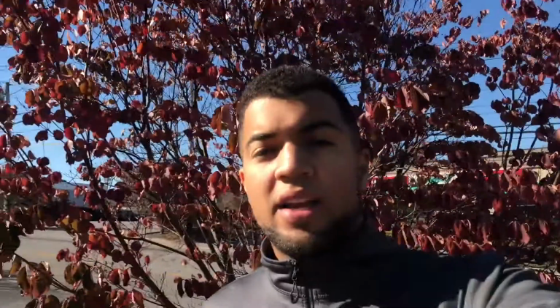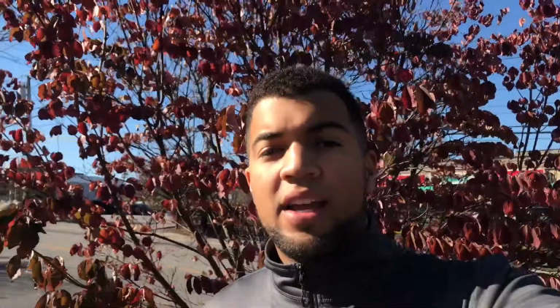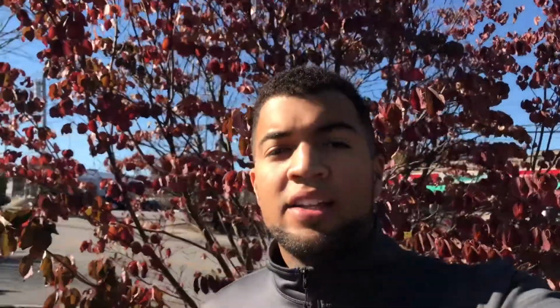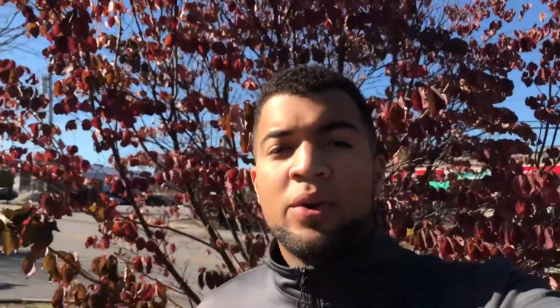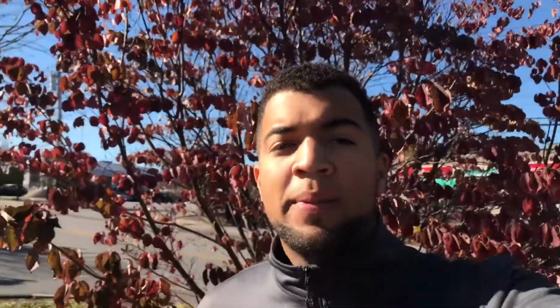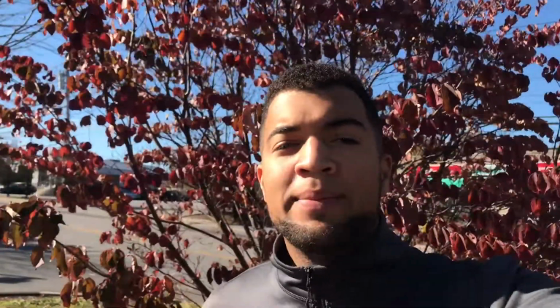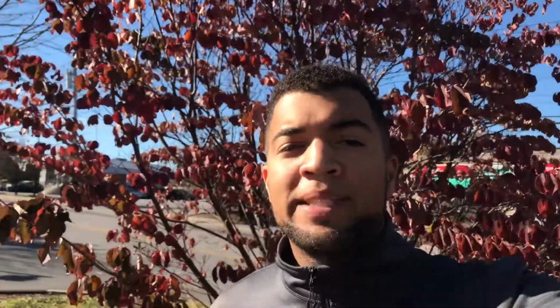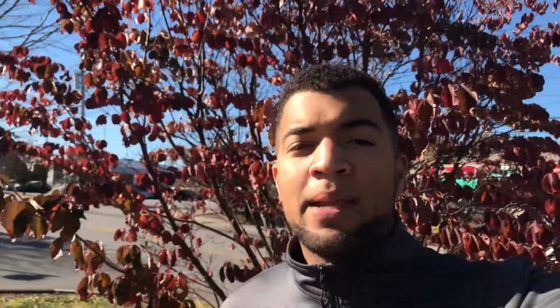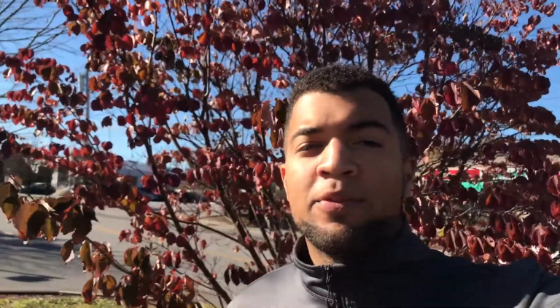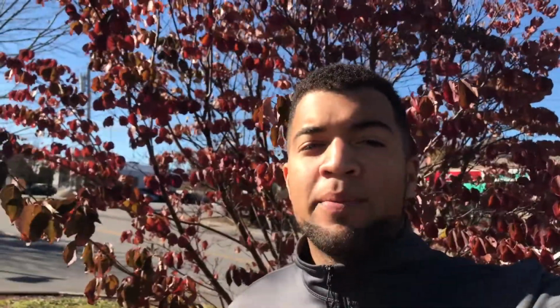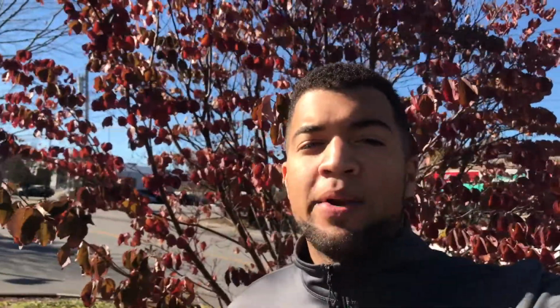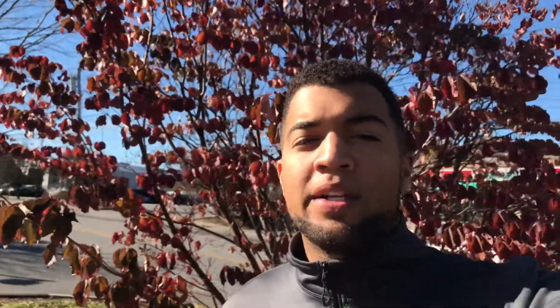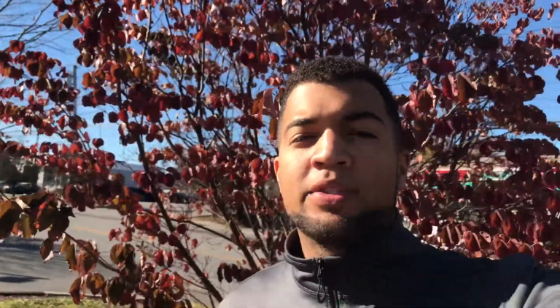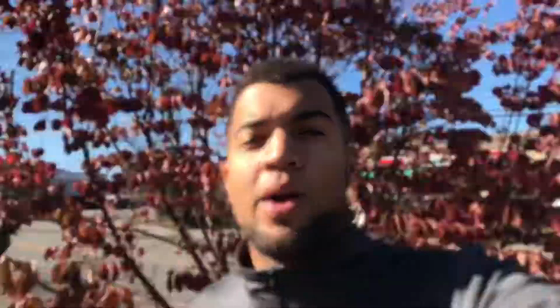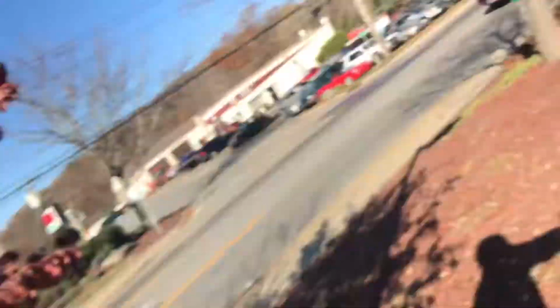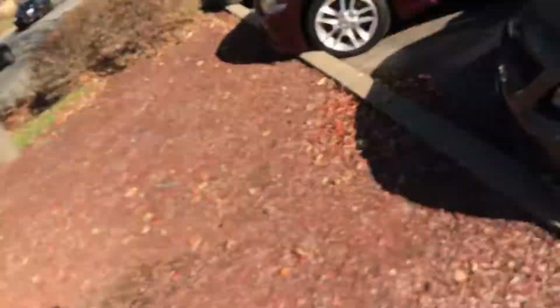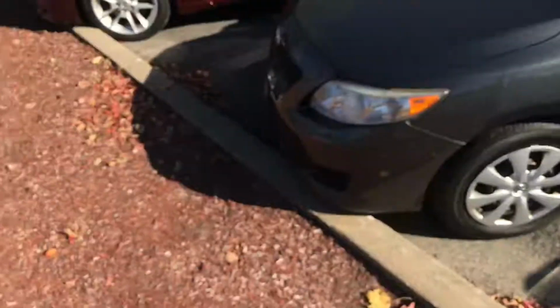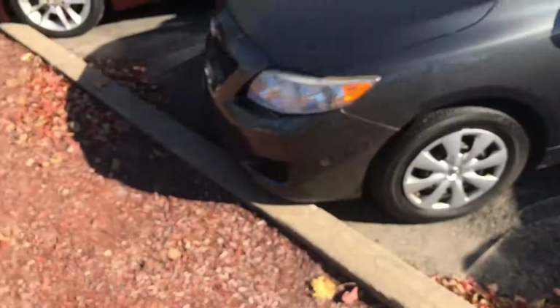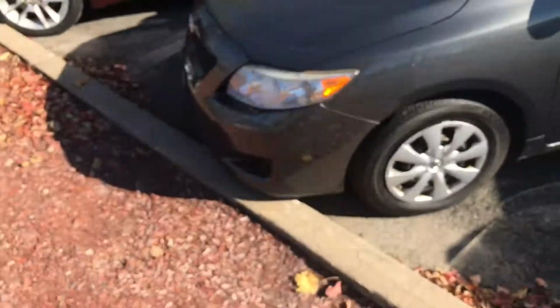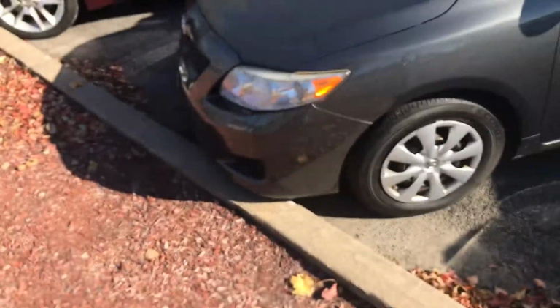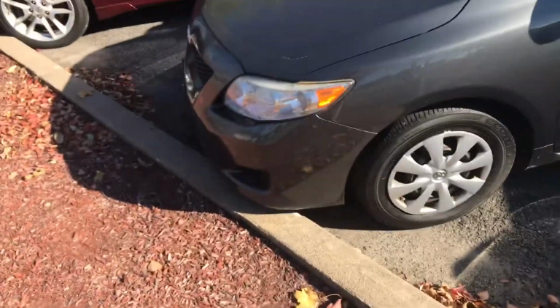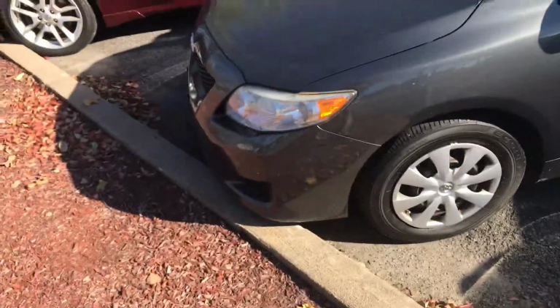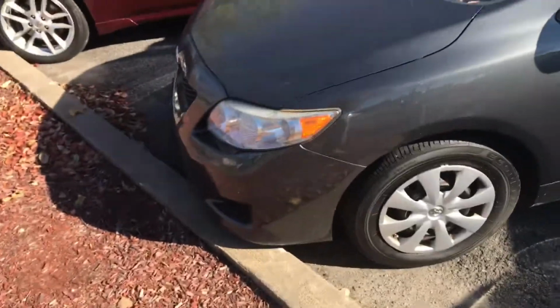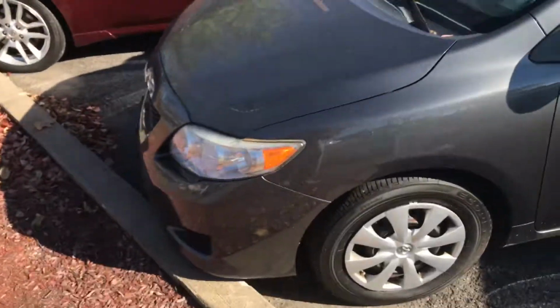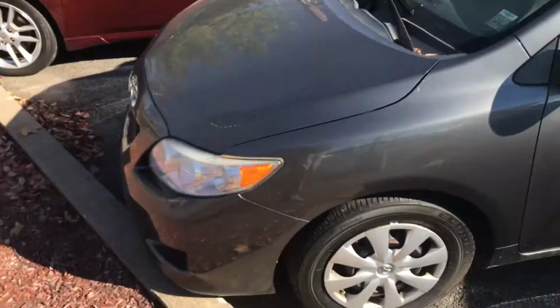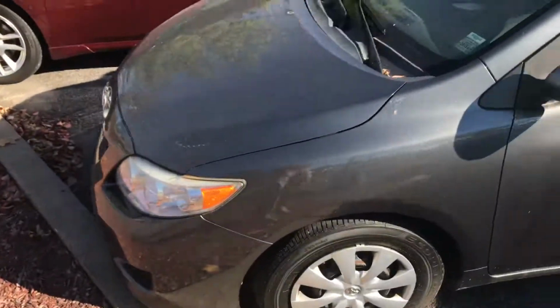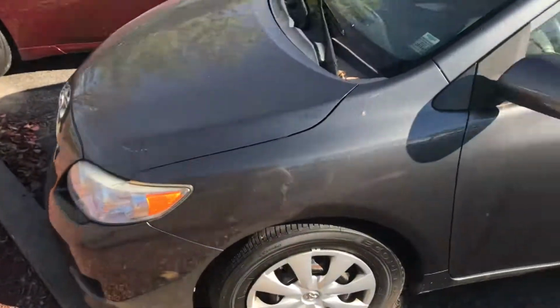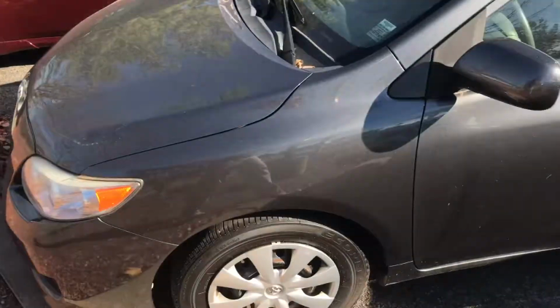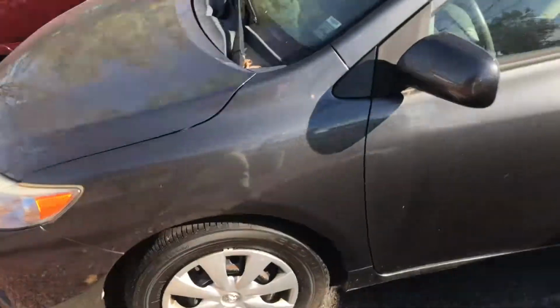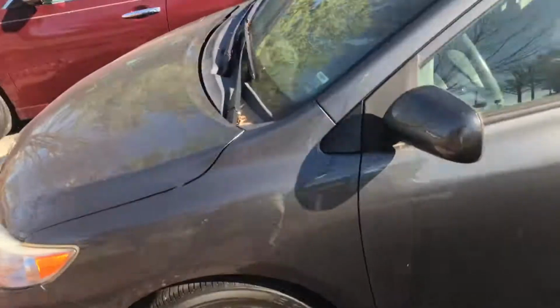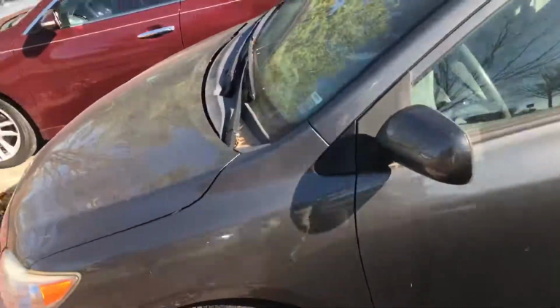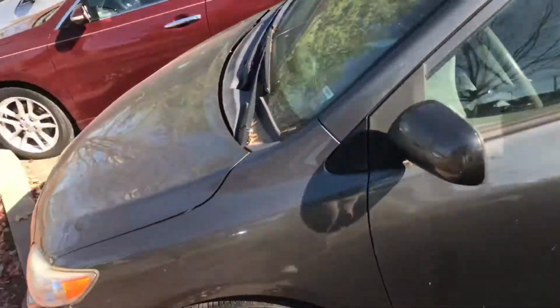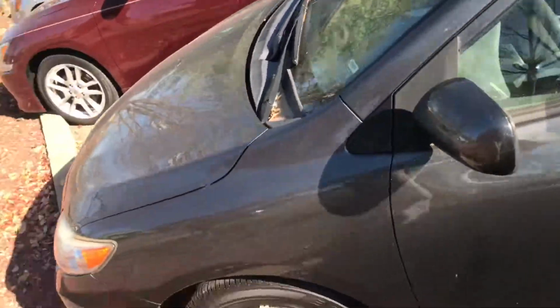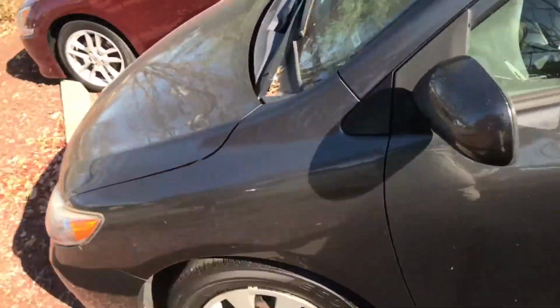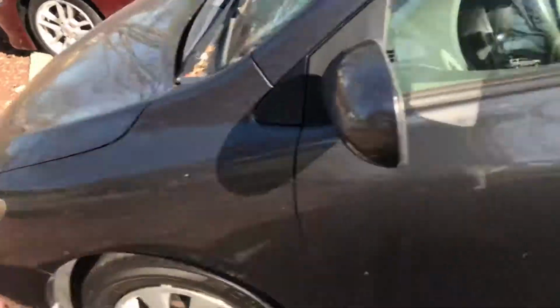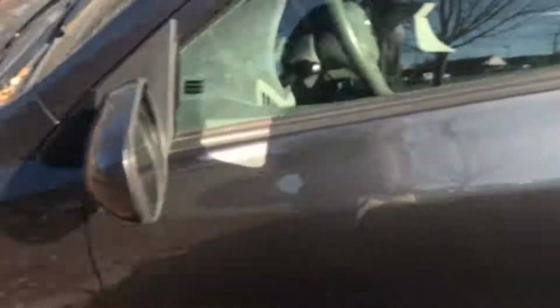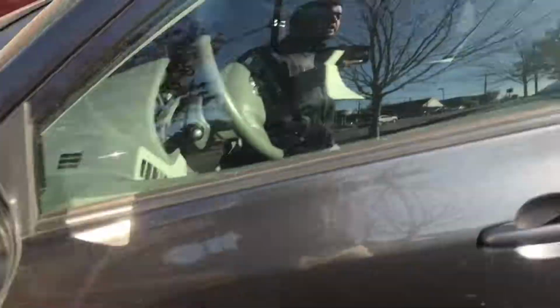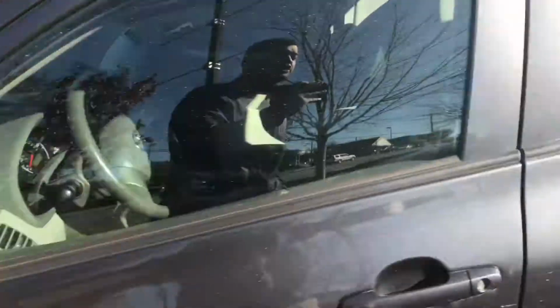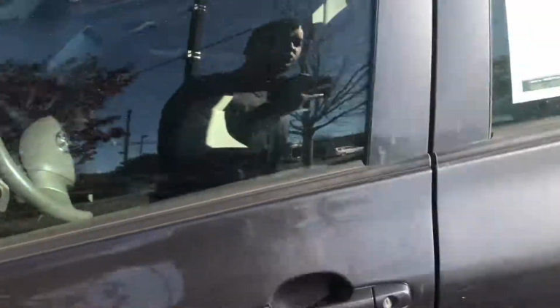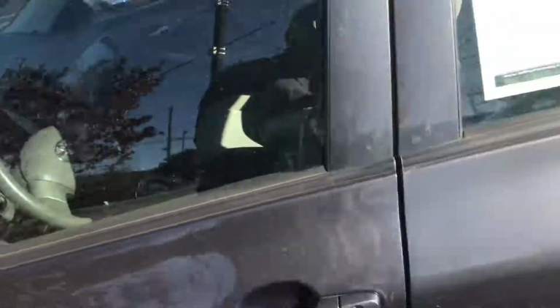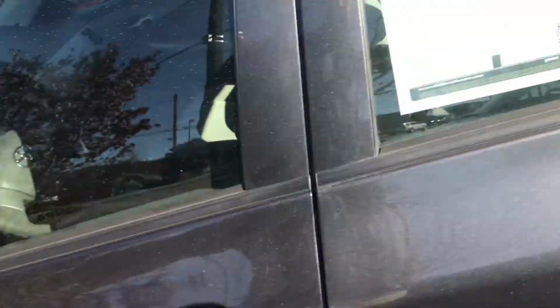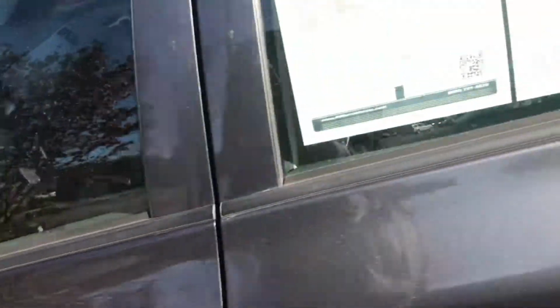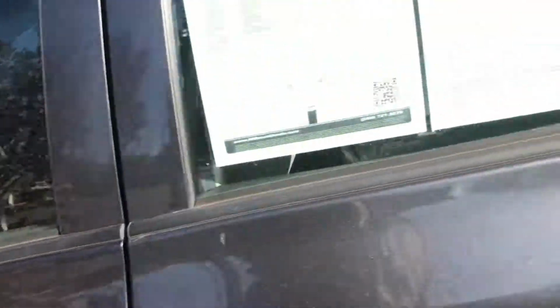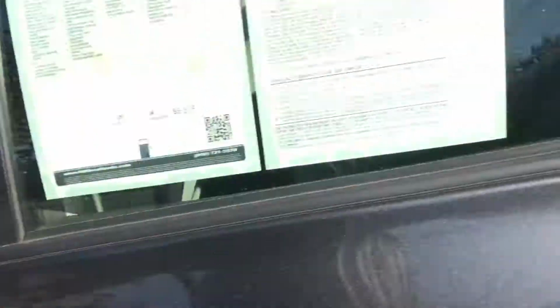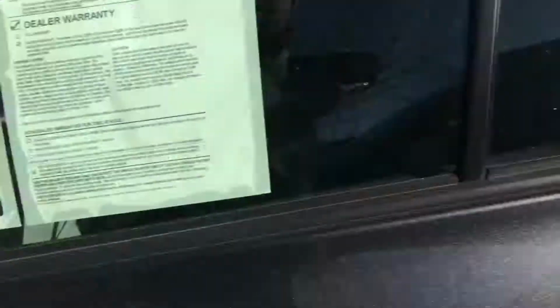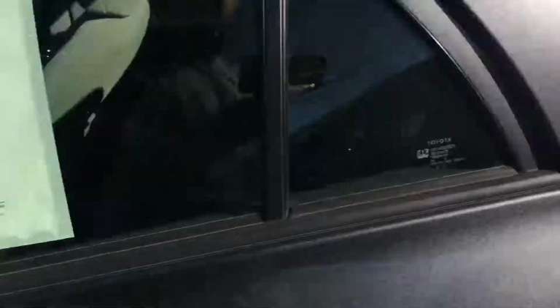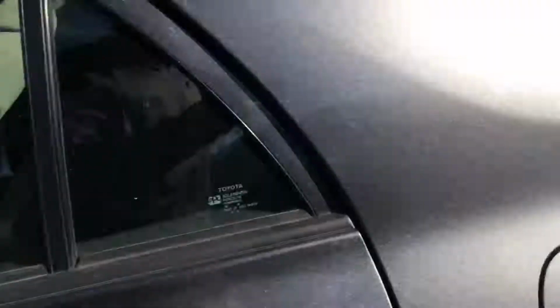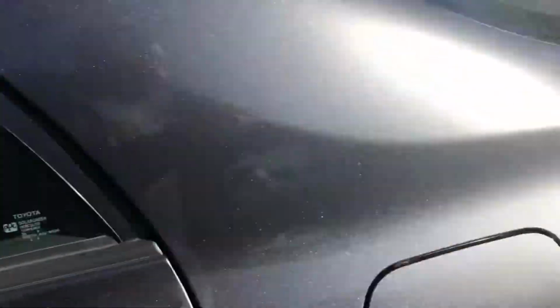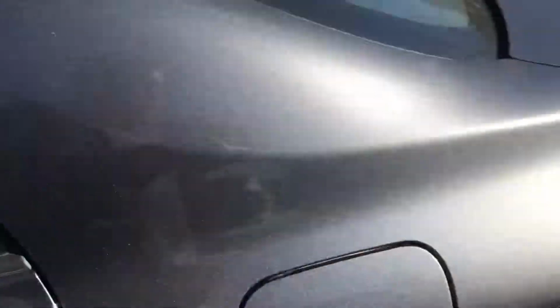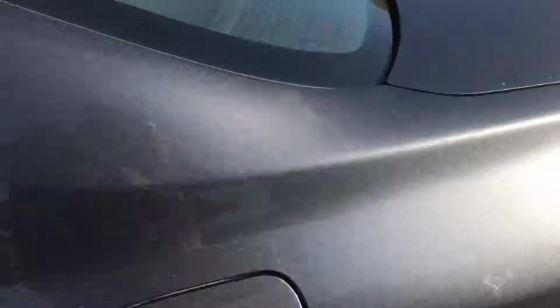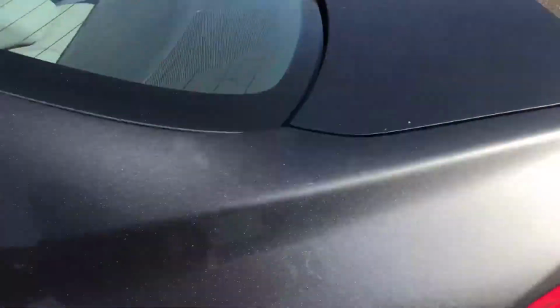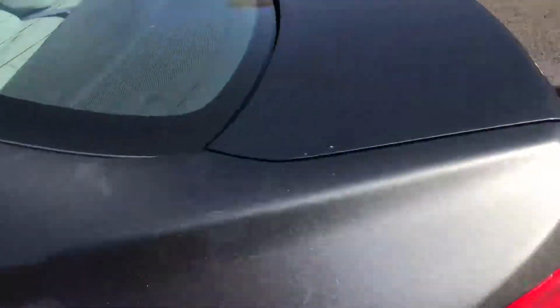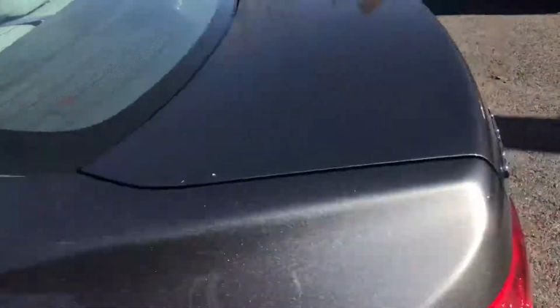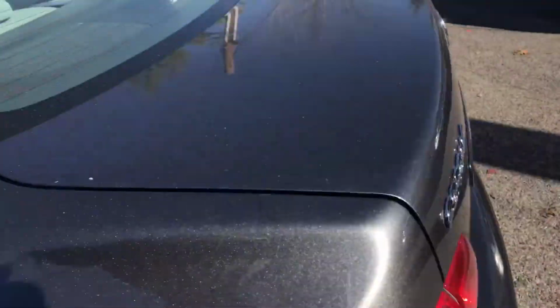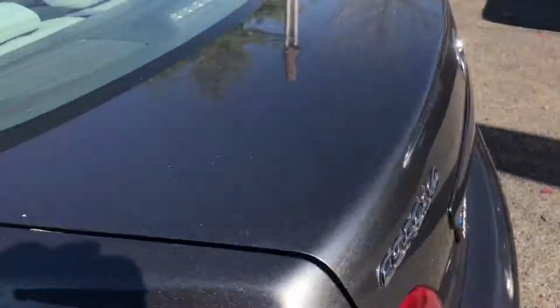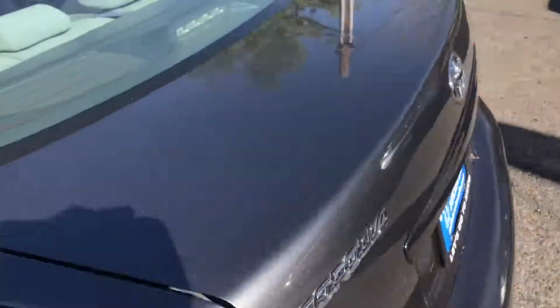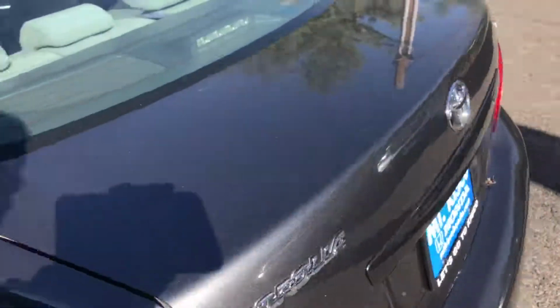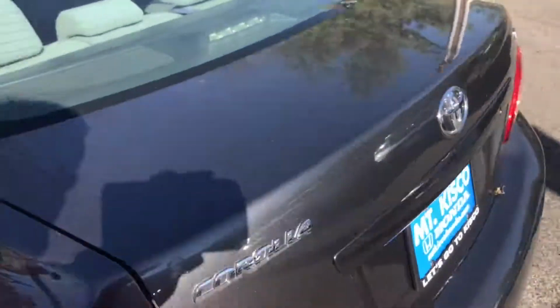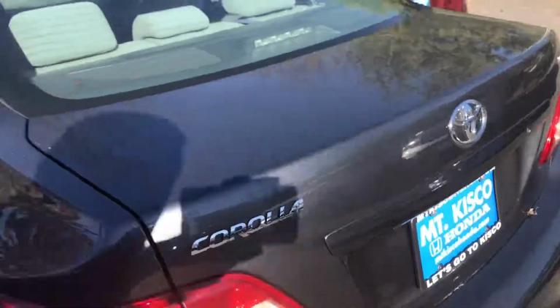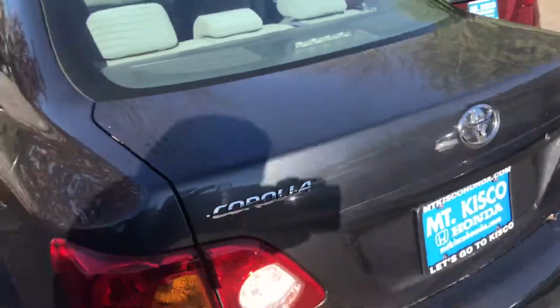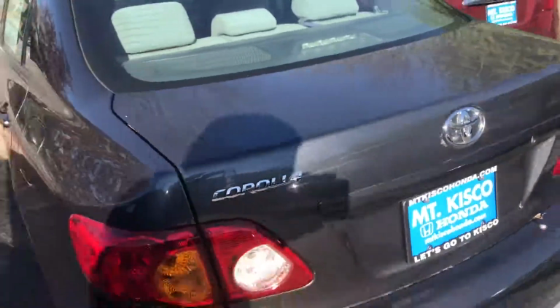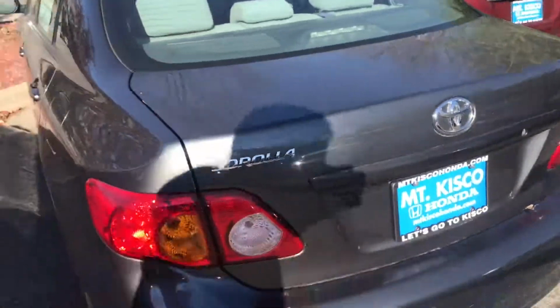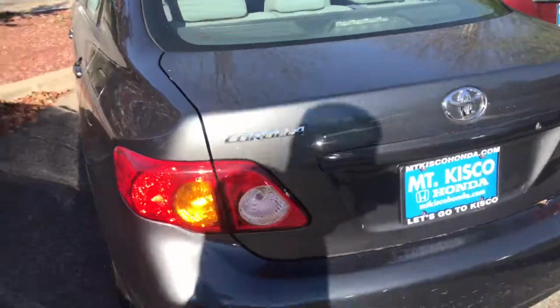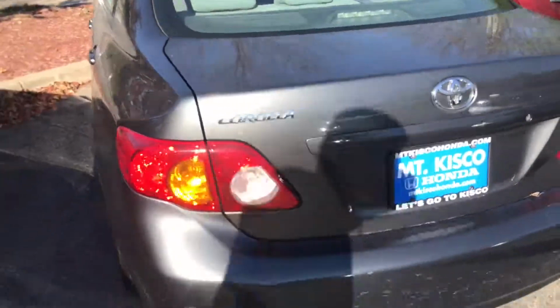Hey, my name is Gabriel from Mount Kisco Honda. Showing the 2010 Toyota Corolla. This is the 2010 Corolla that you inquired about with 160,000 miles.